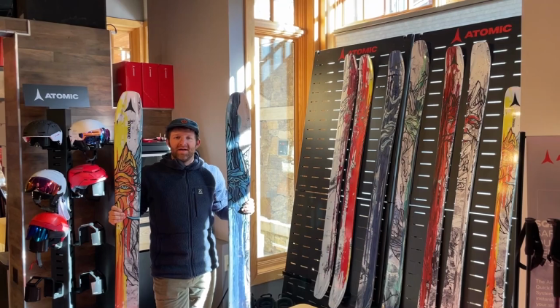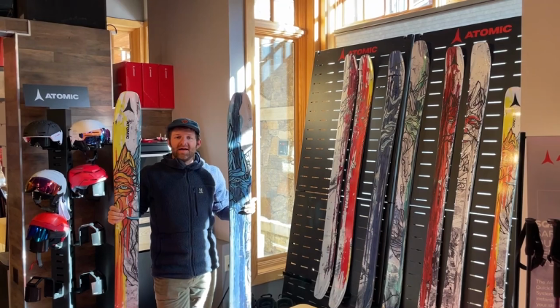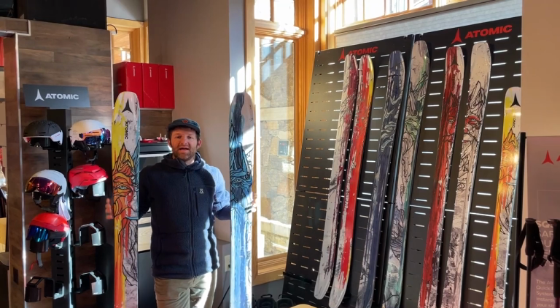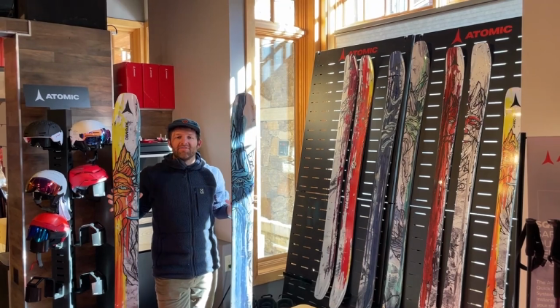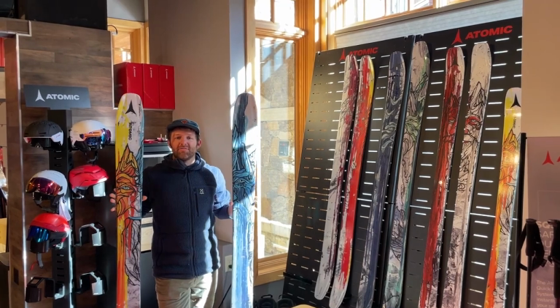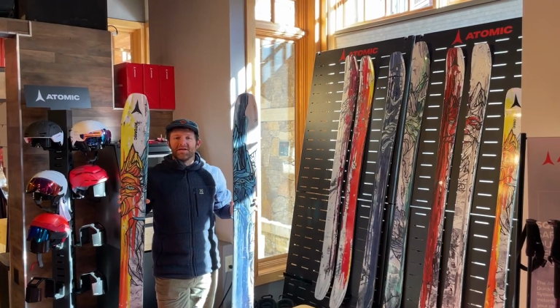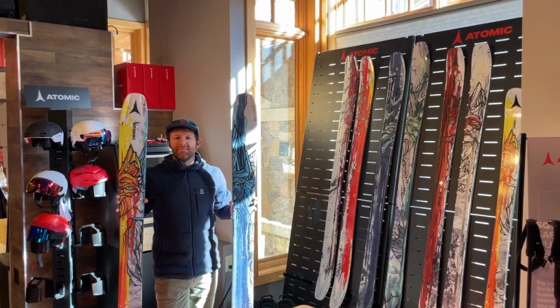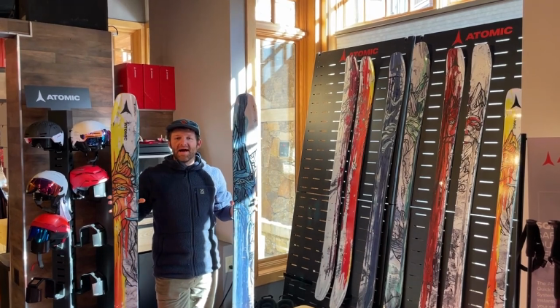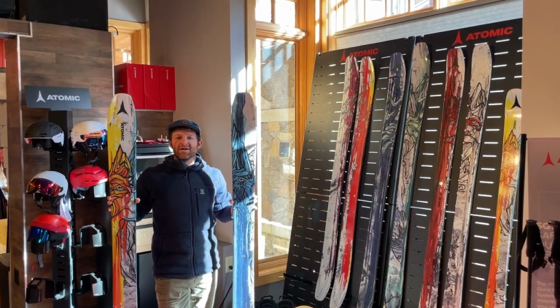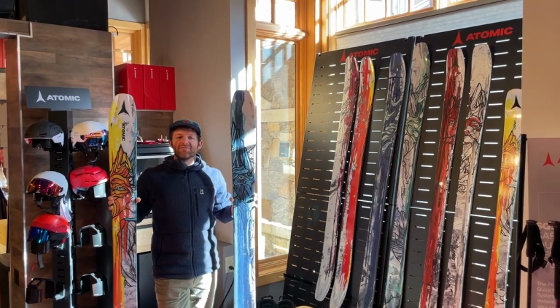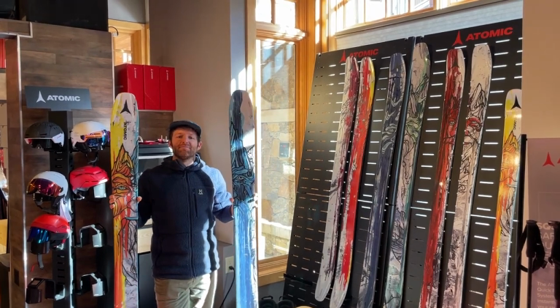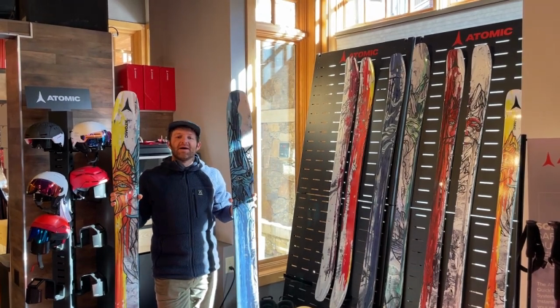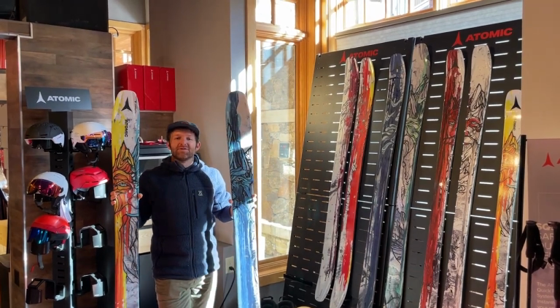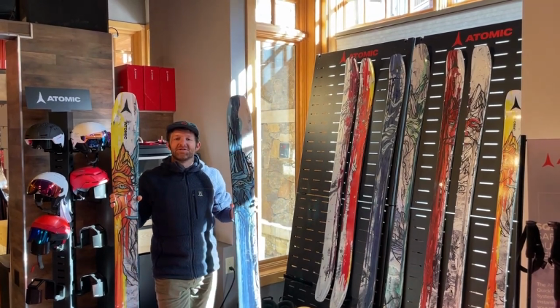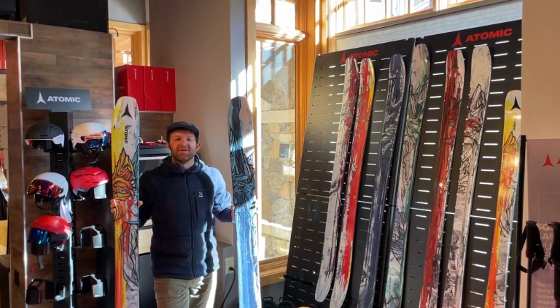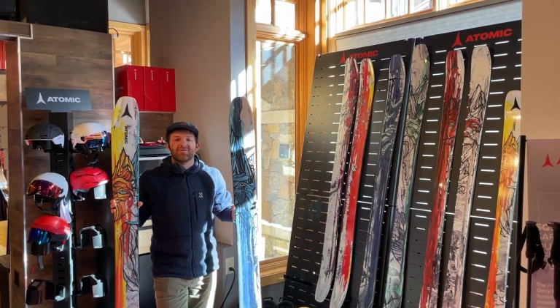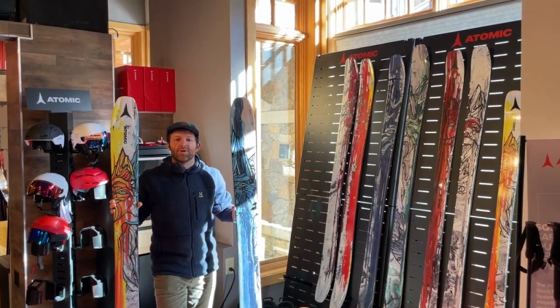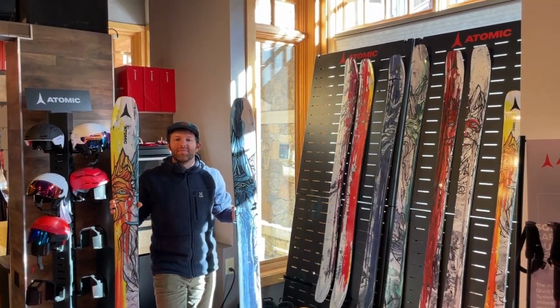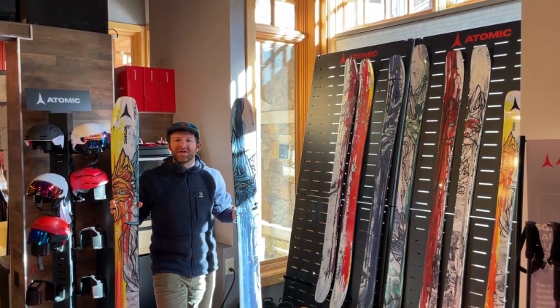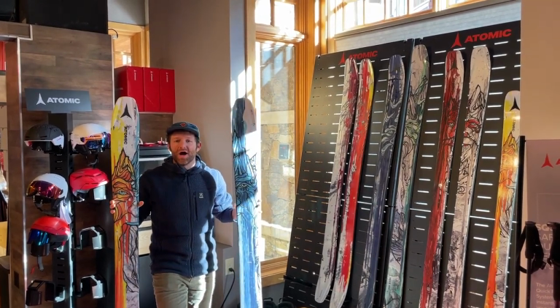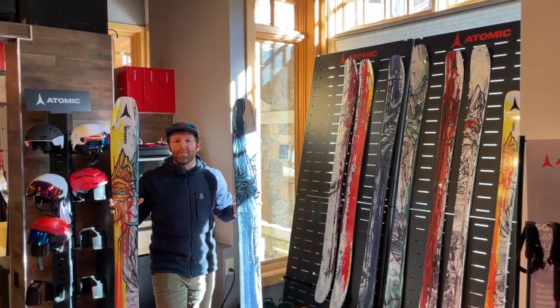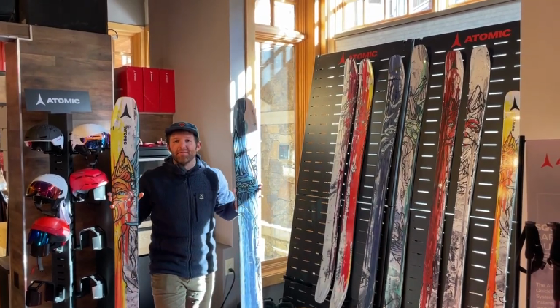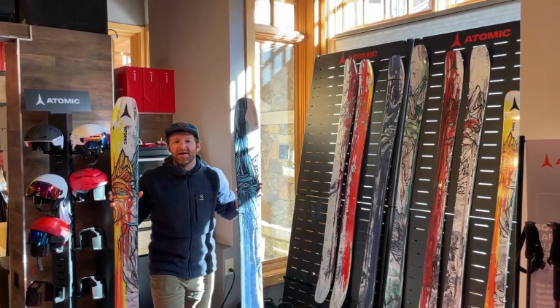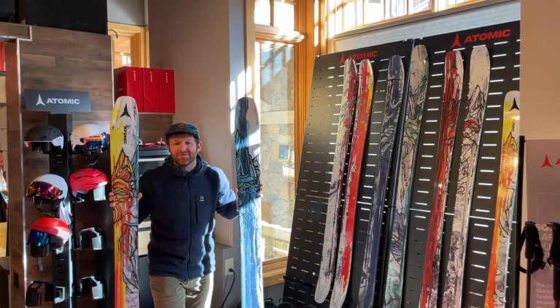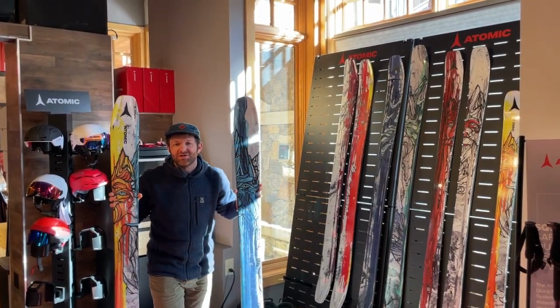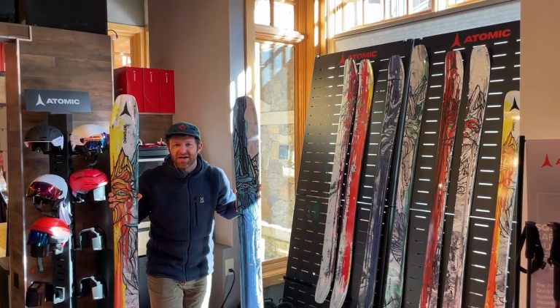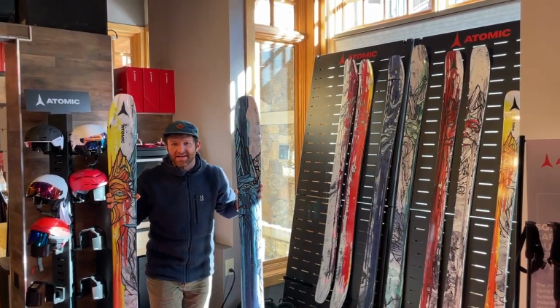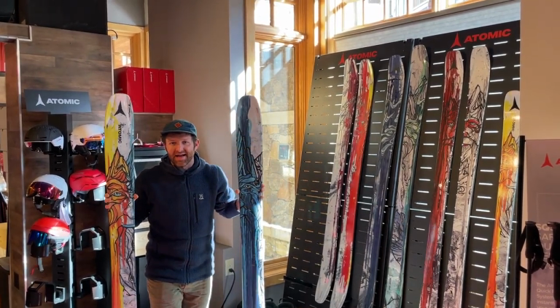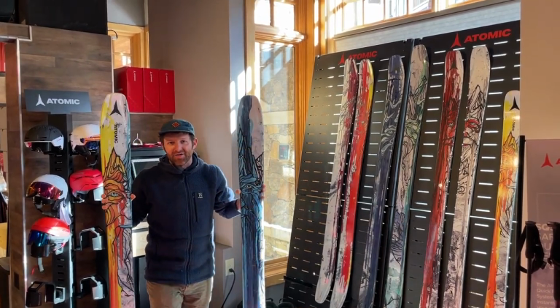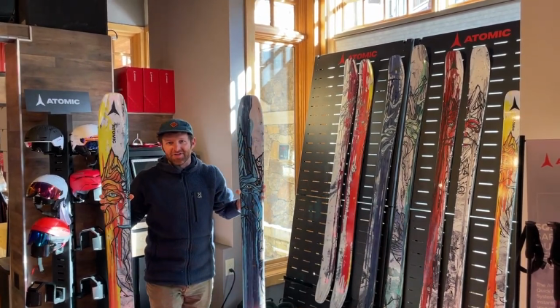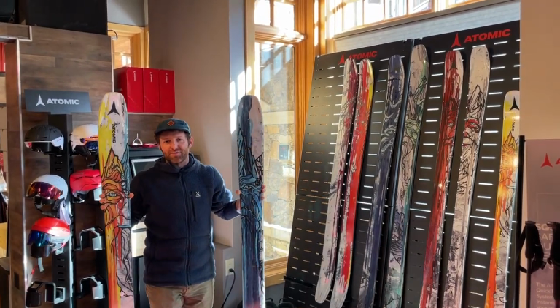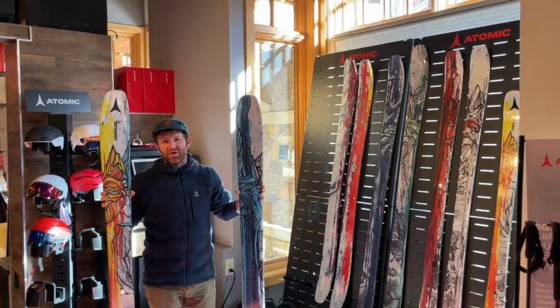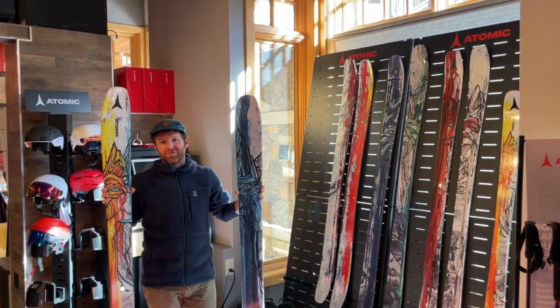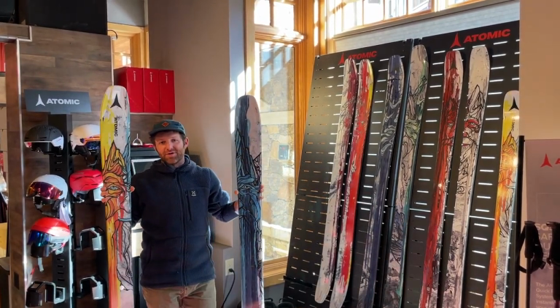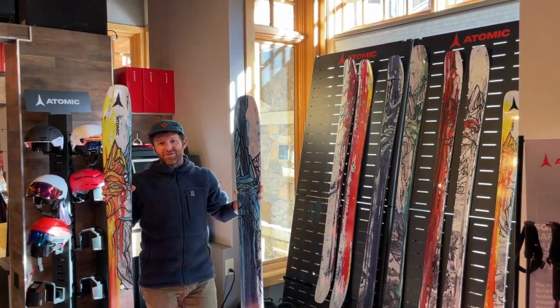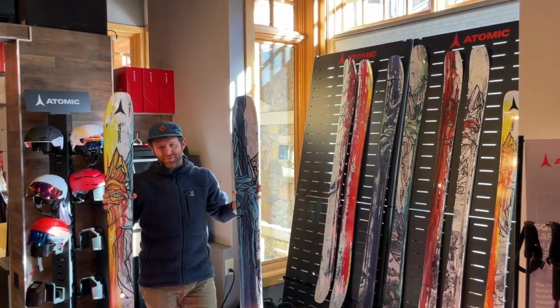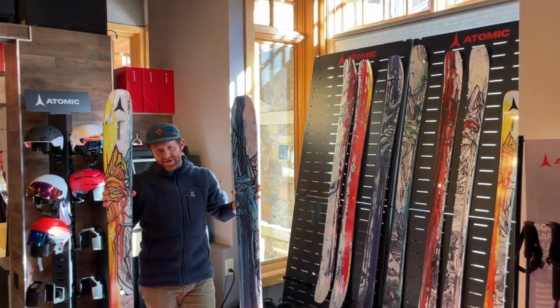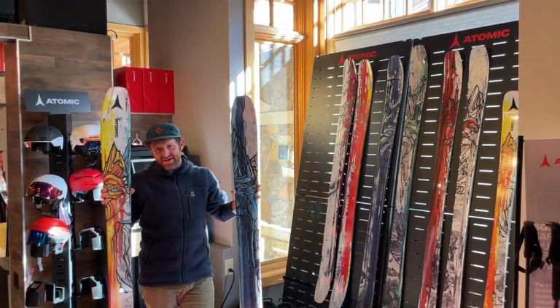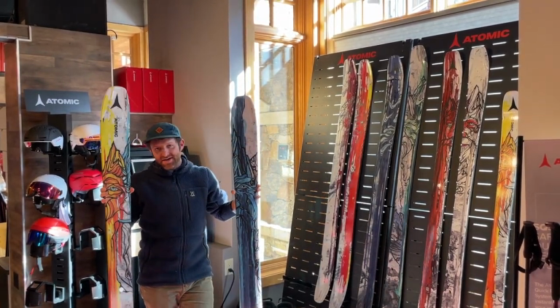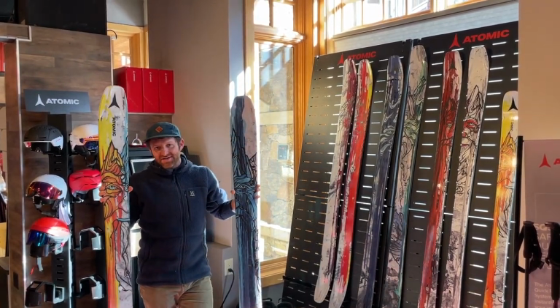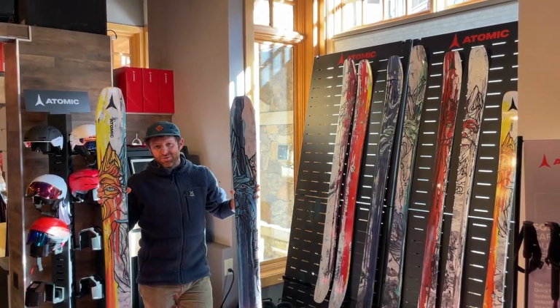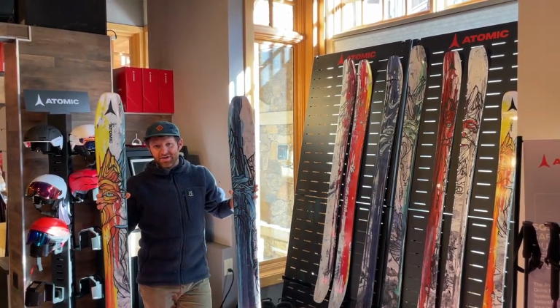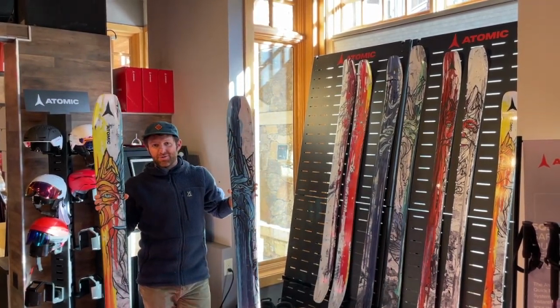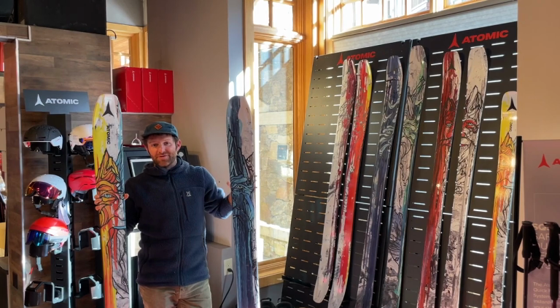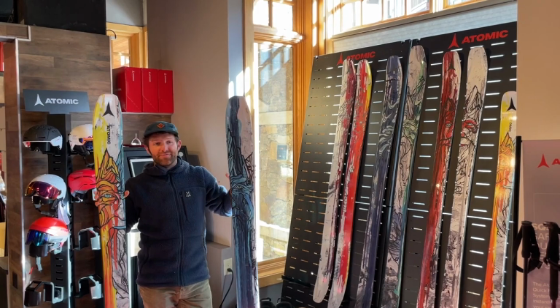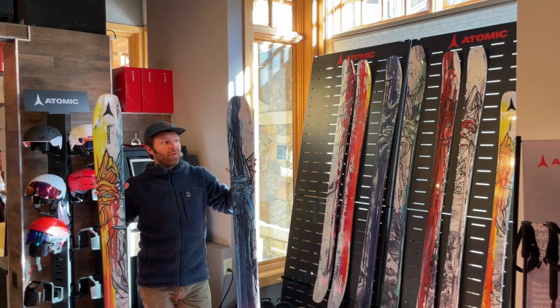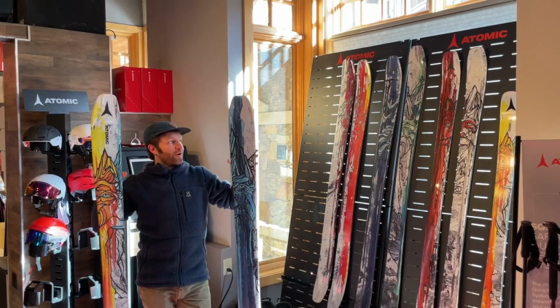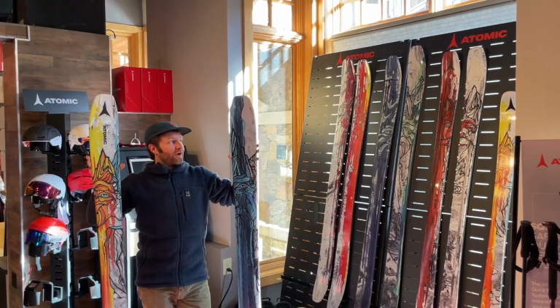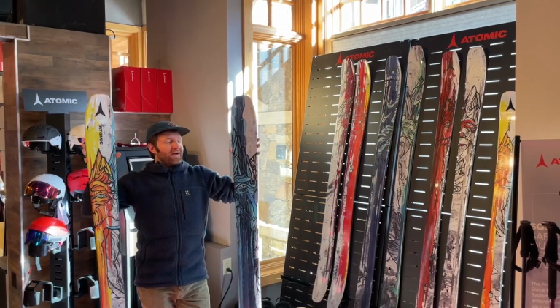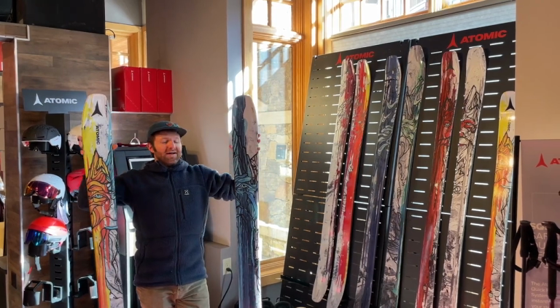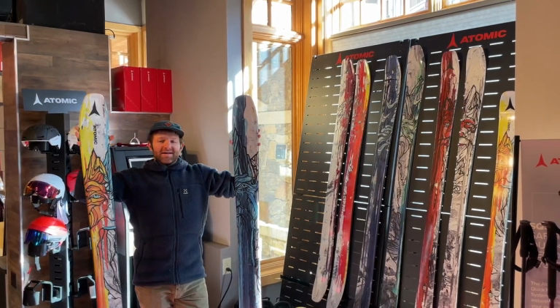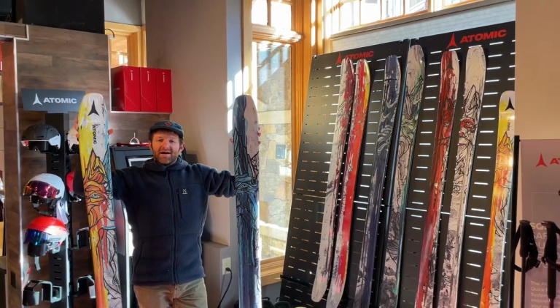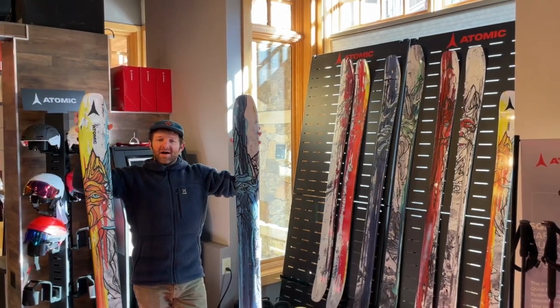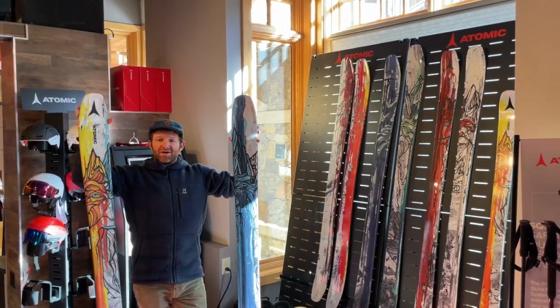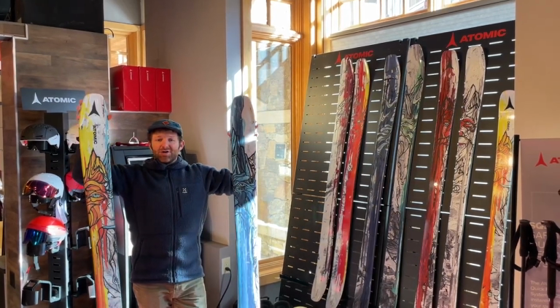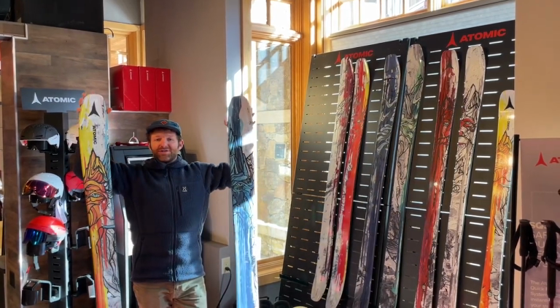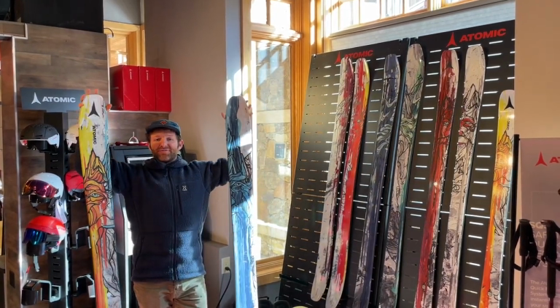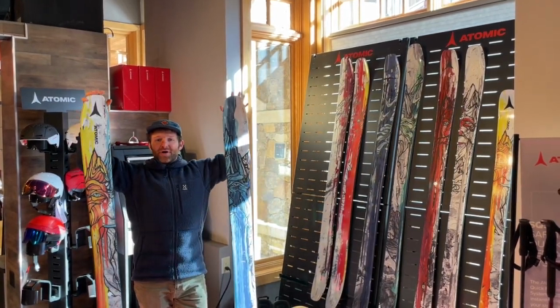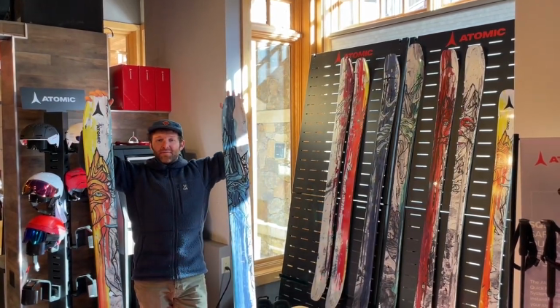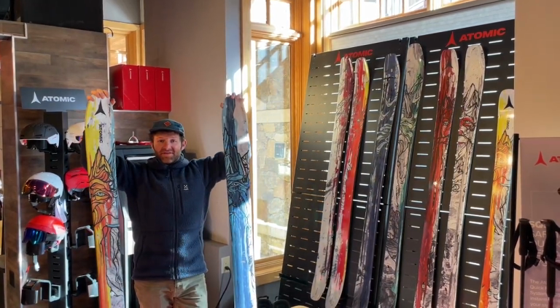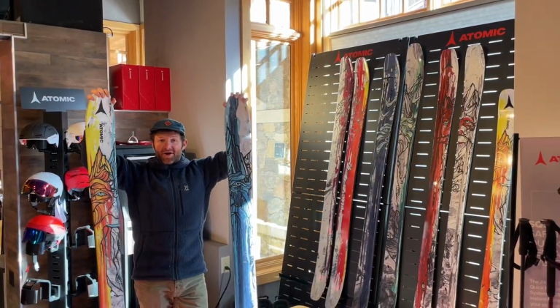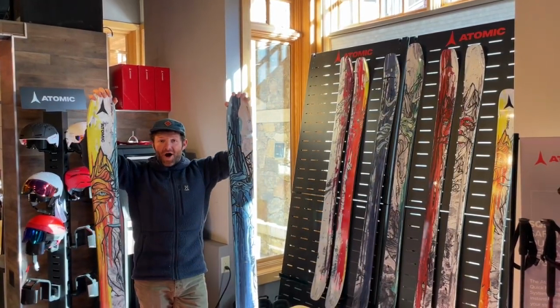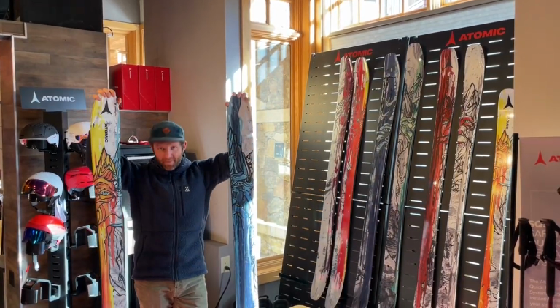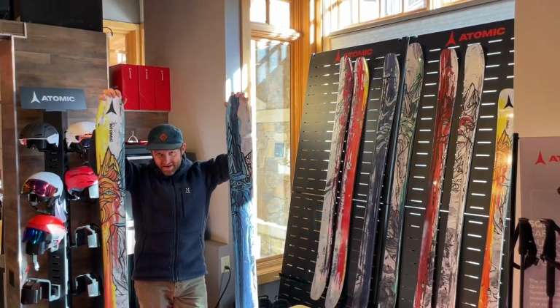Hey everybody, Matt here from Powder 7. We're up at Copper Mountain checking out the 2023-2024 goods from Atomic.